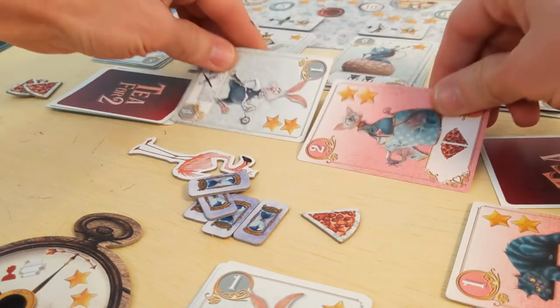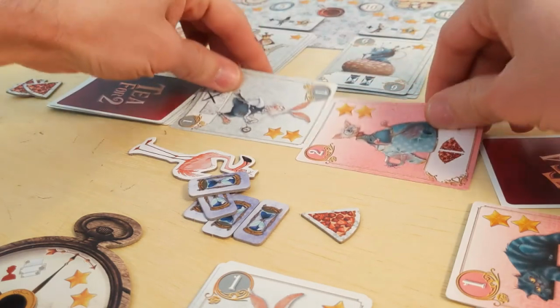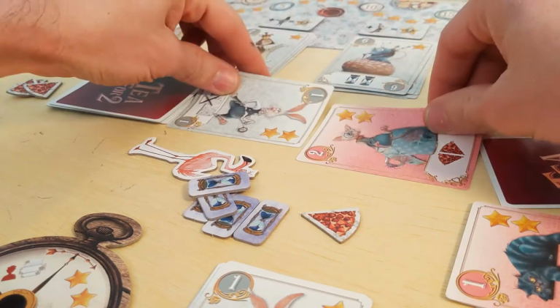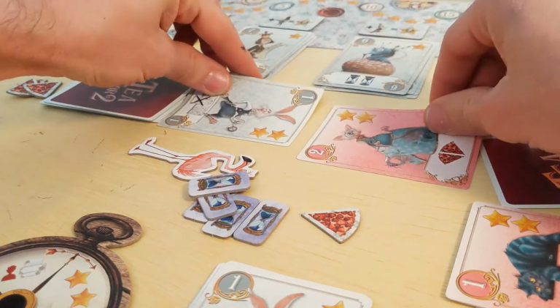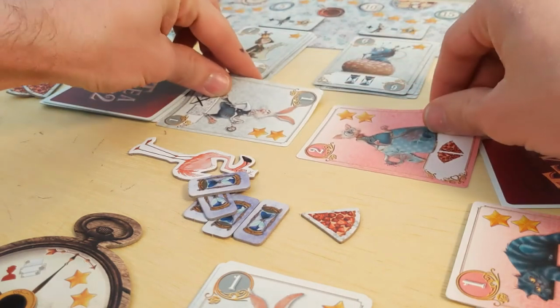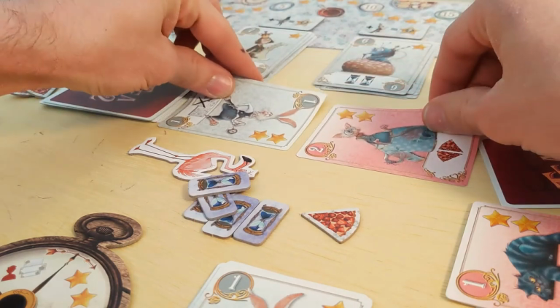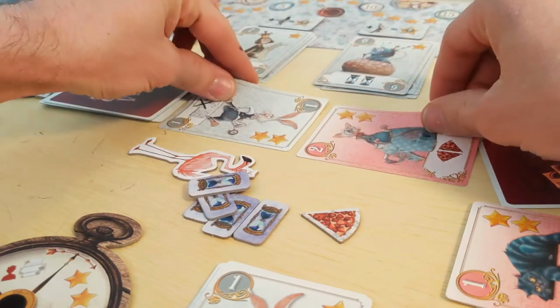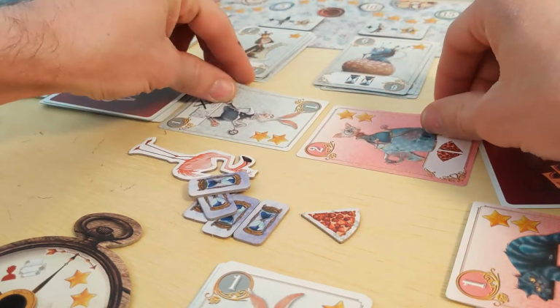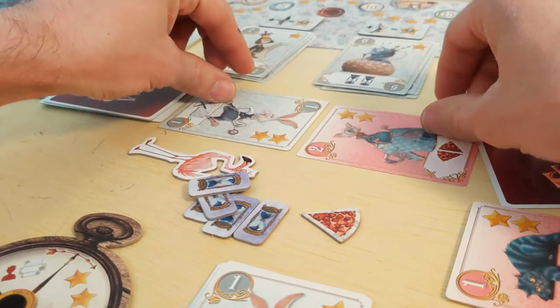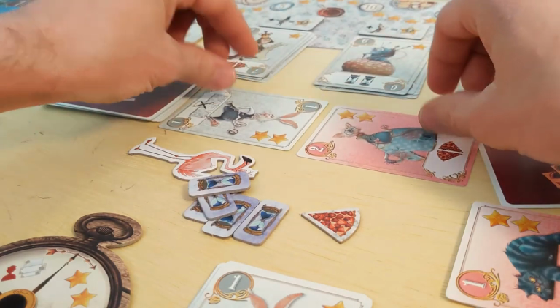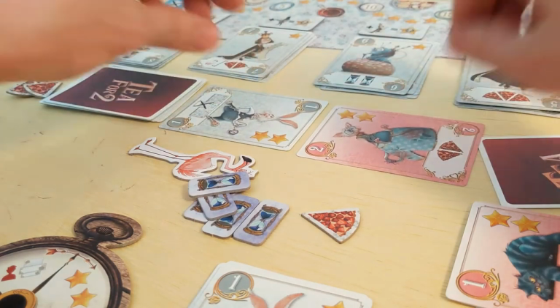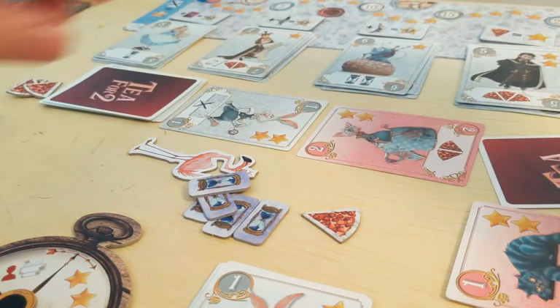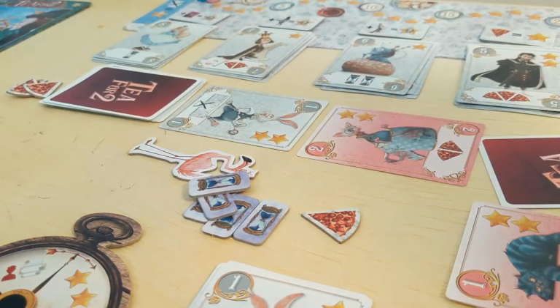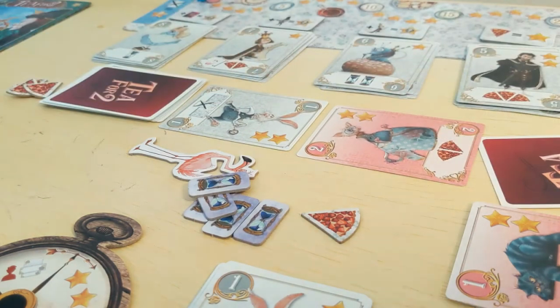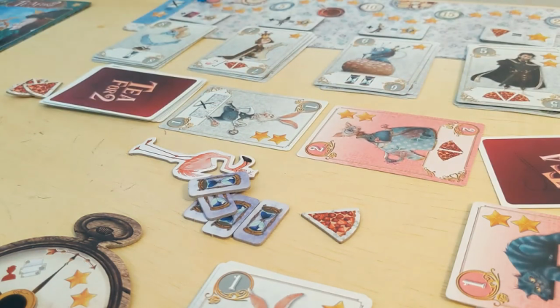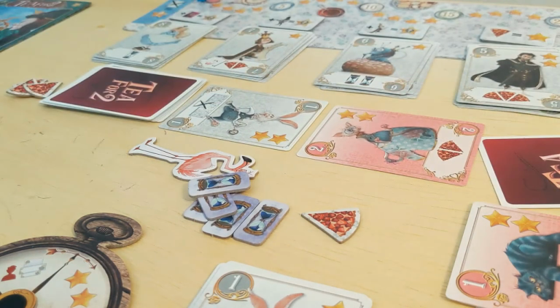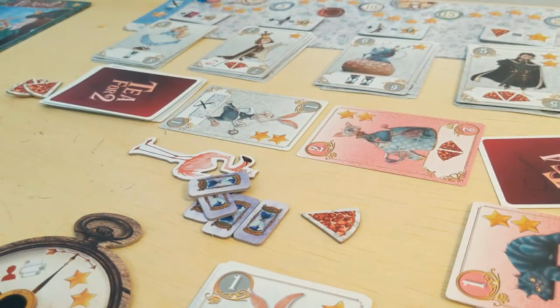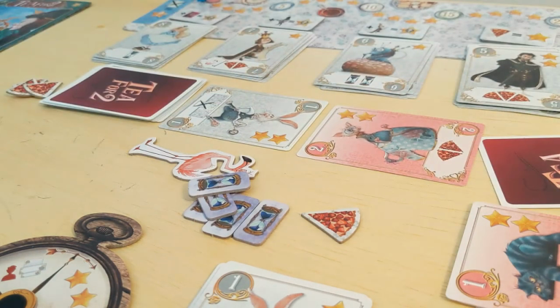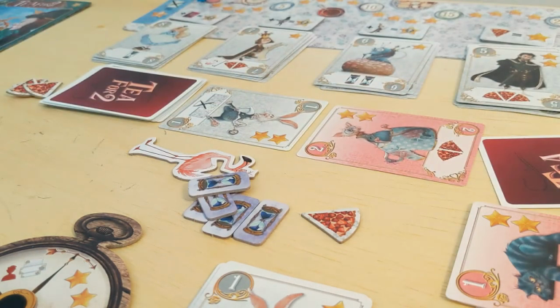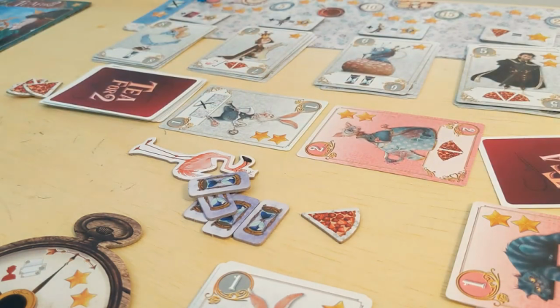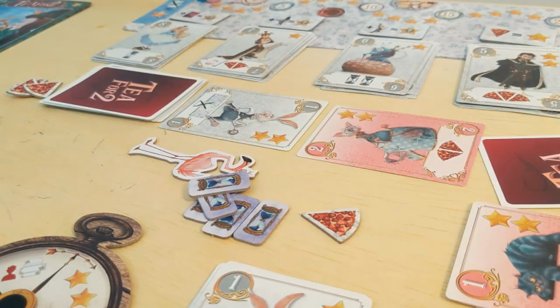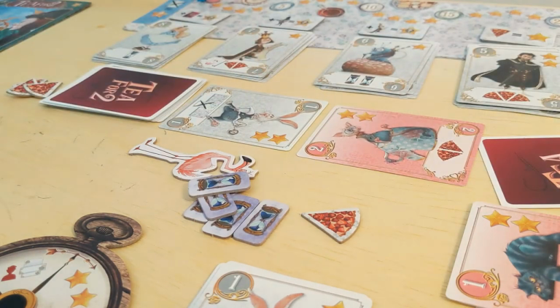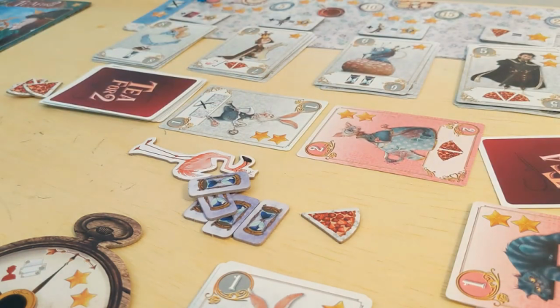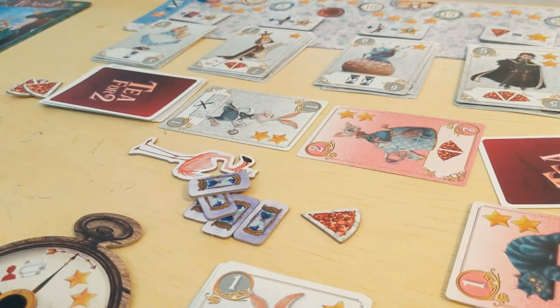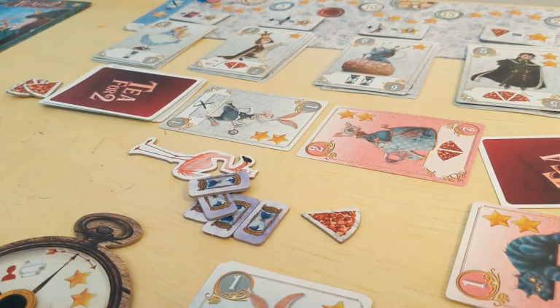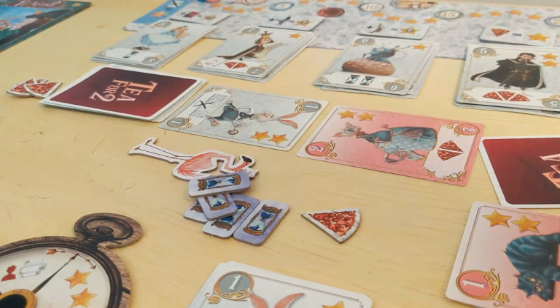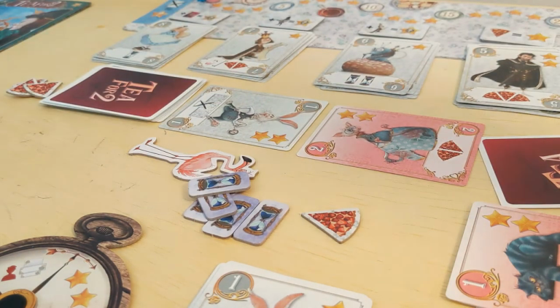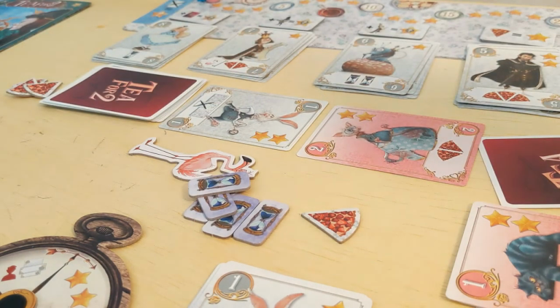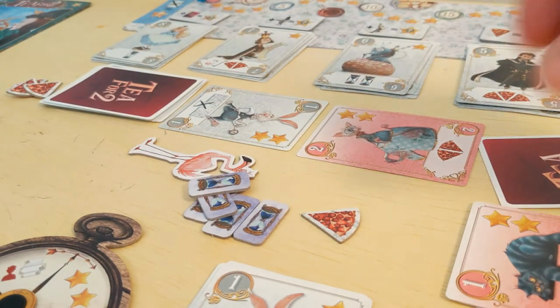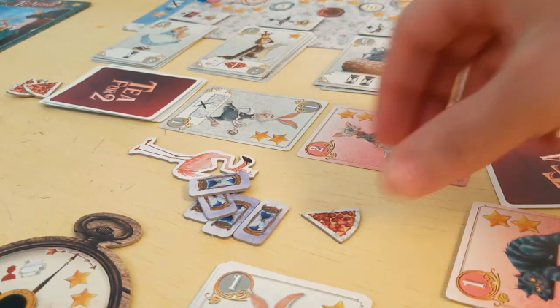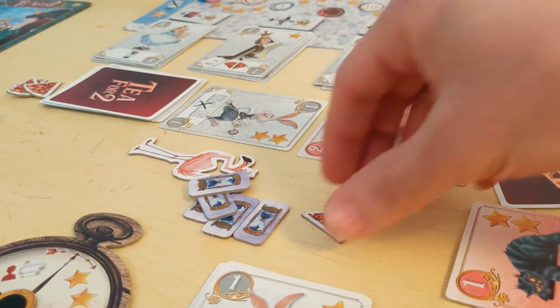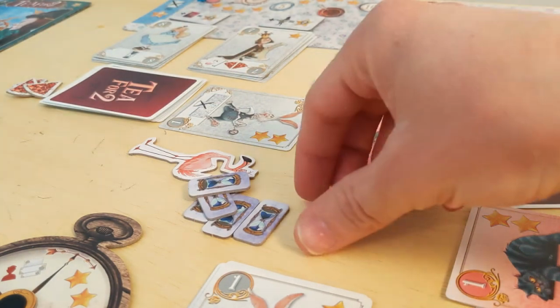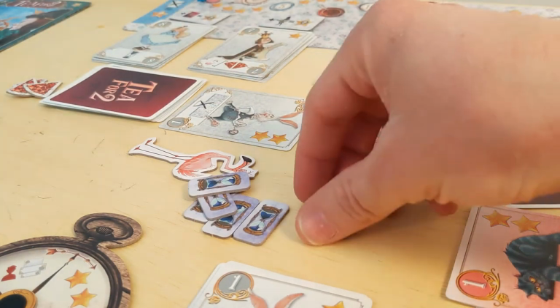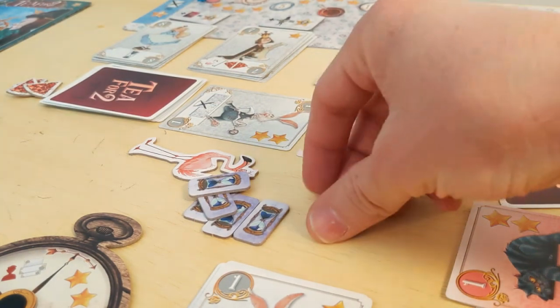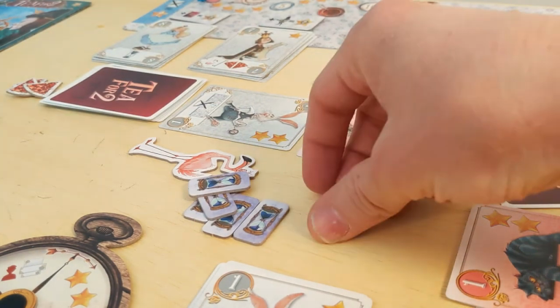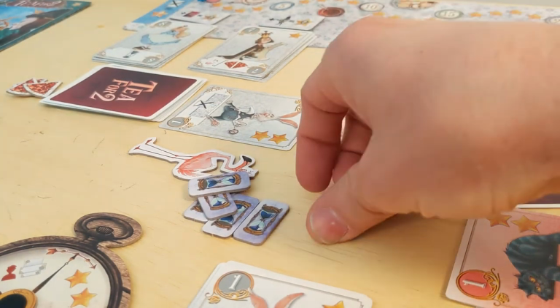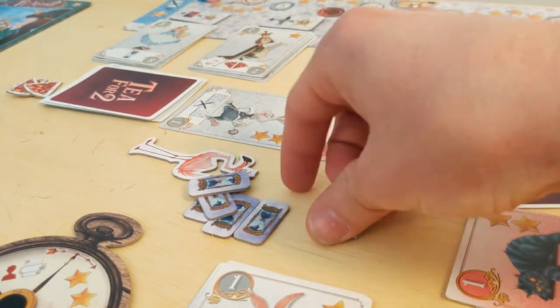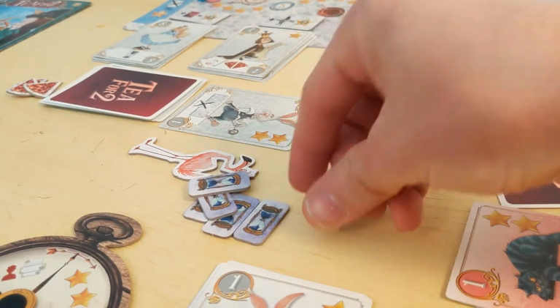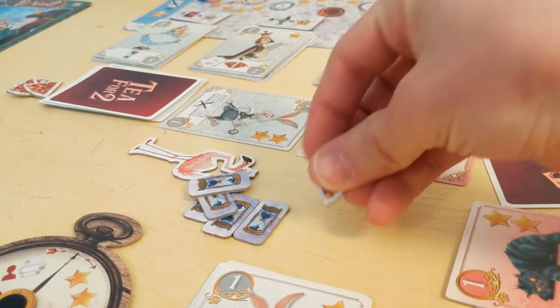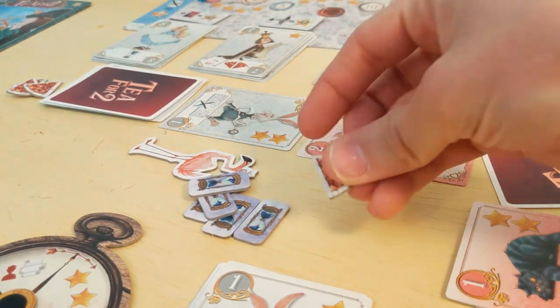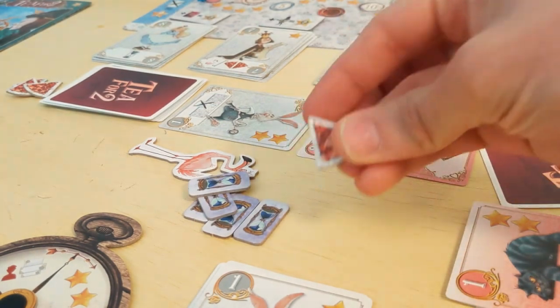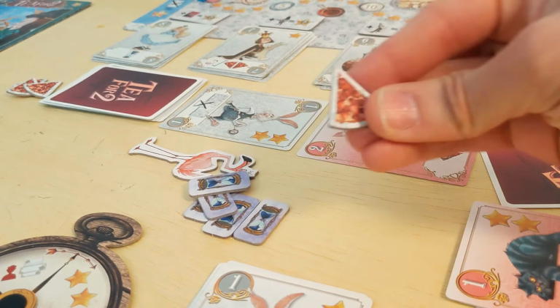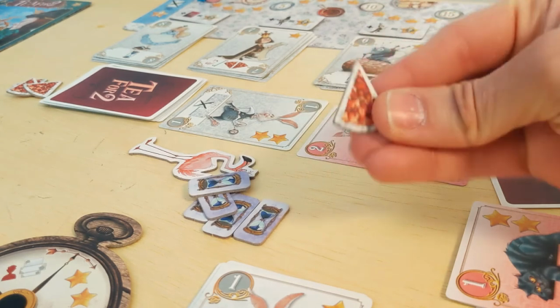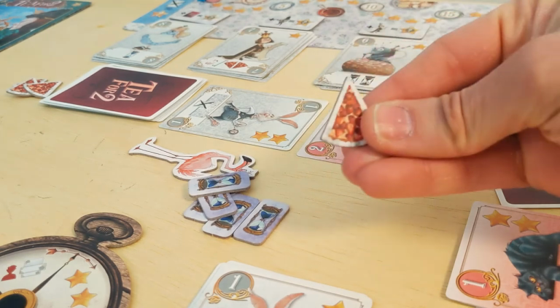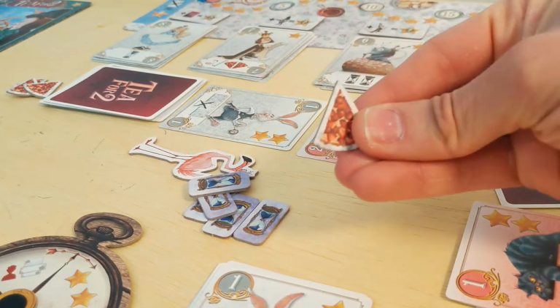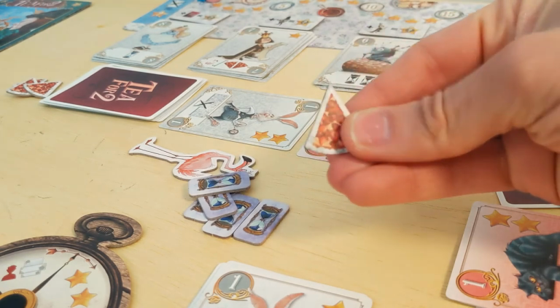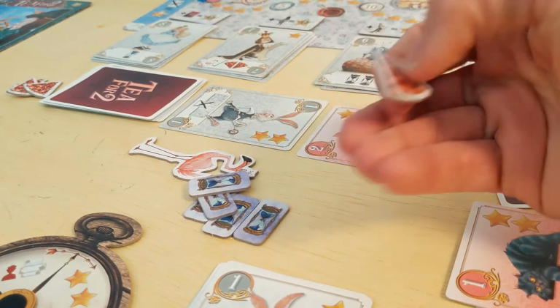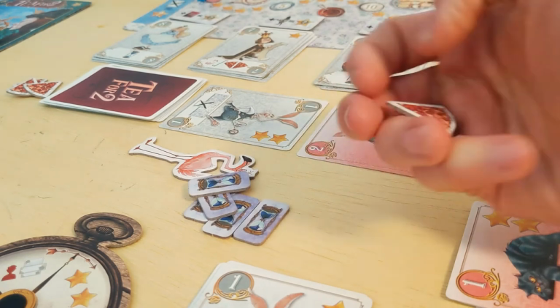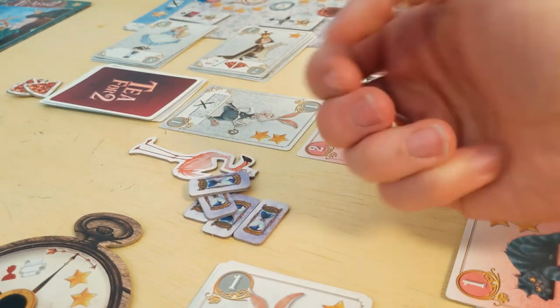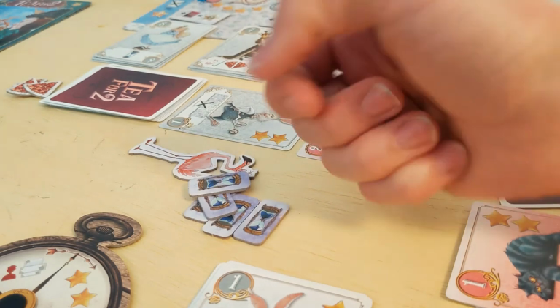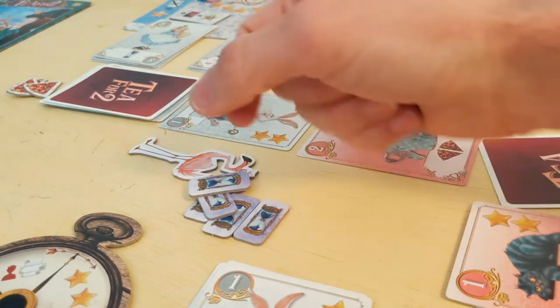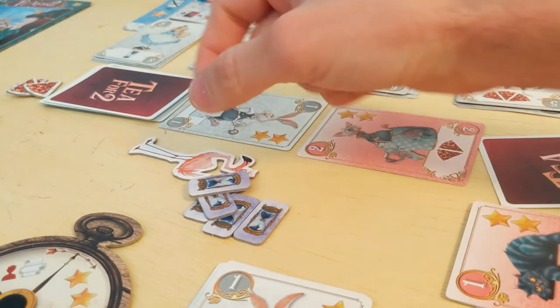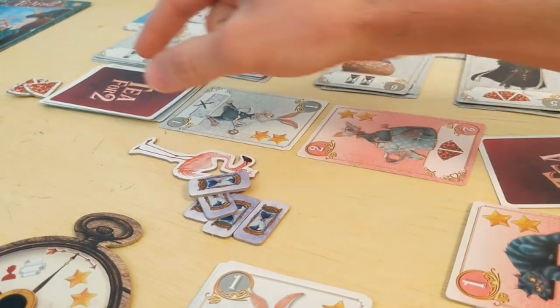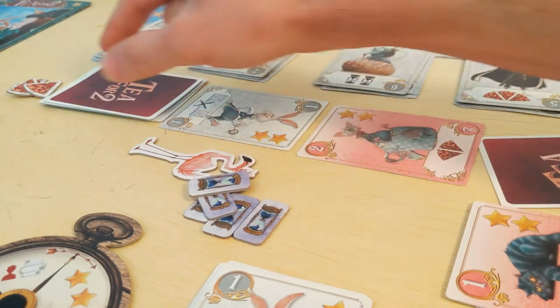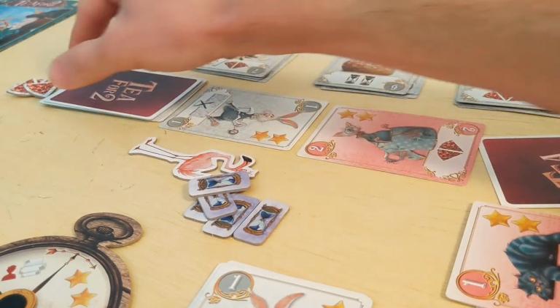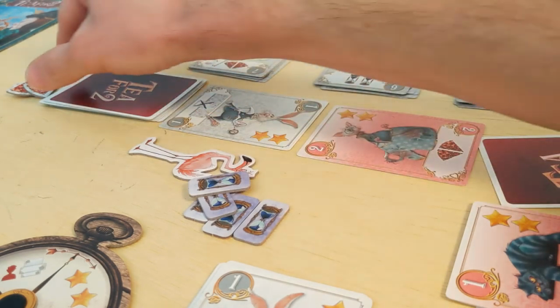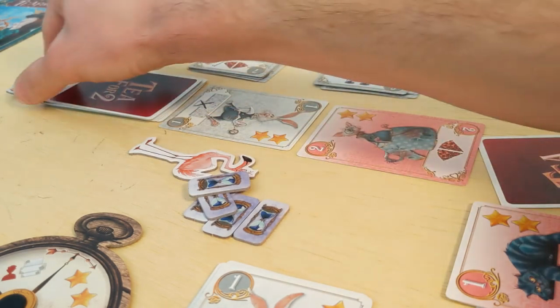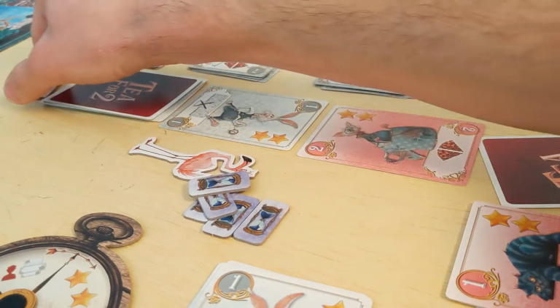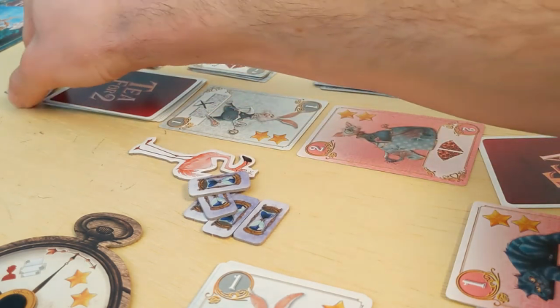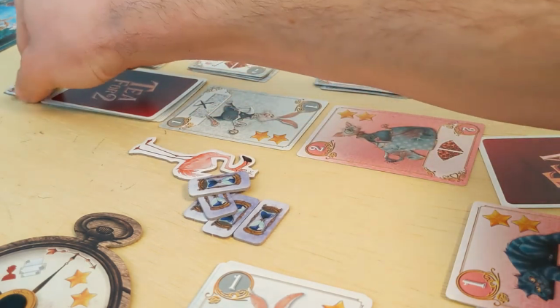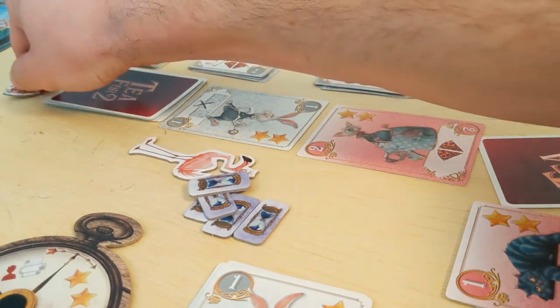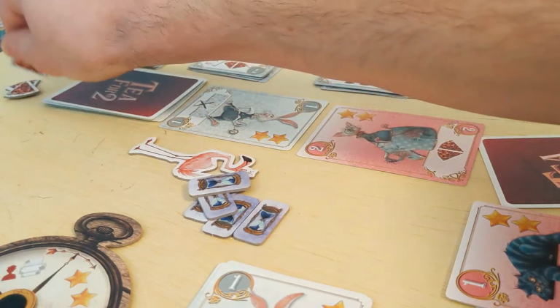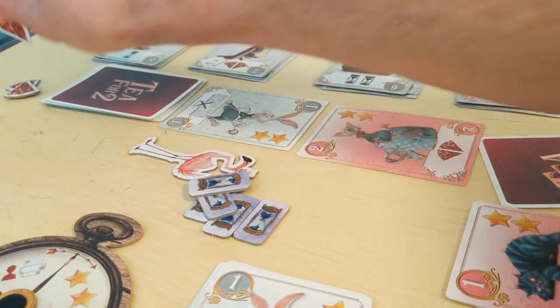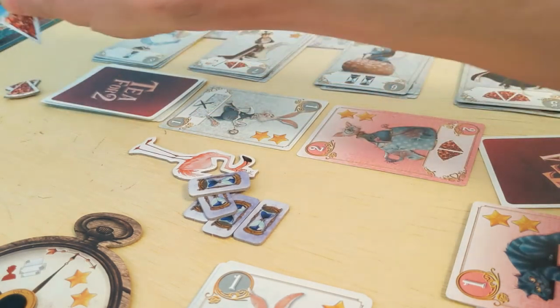And one final rule: if you go to take tarts or hourglasses from the supply but the supply is empty, you instead steal the number you need from your opponent.